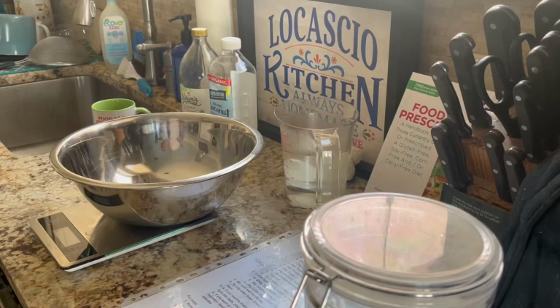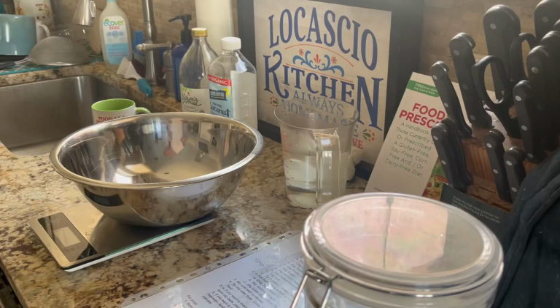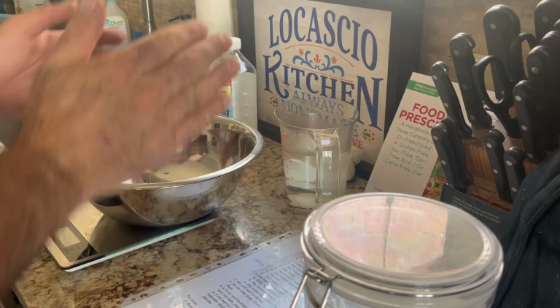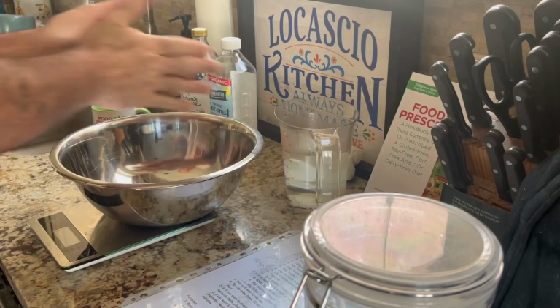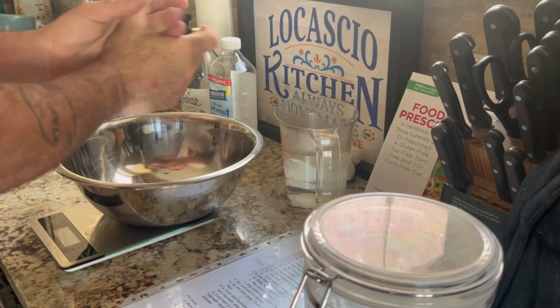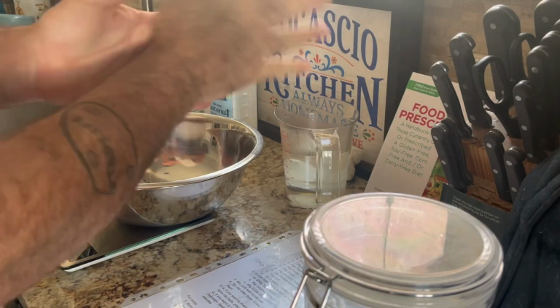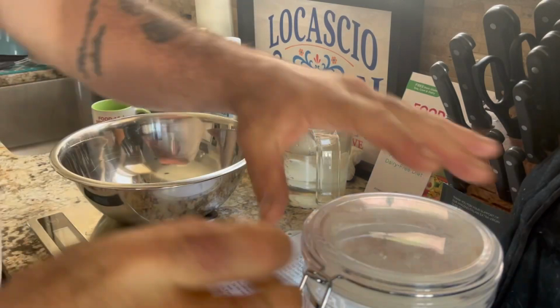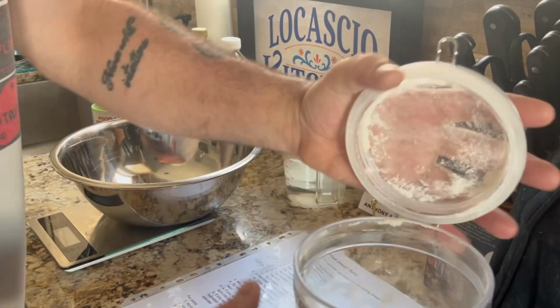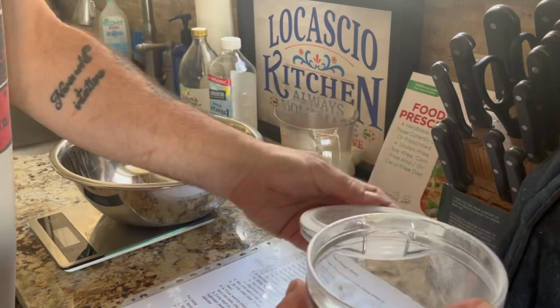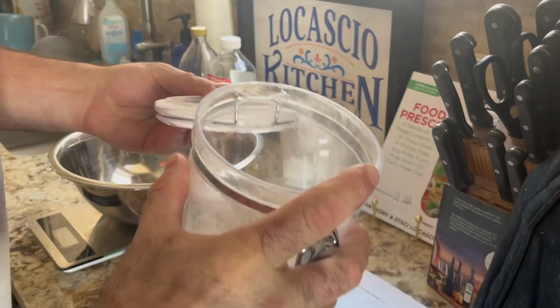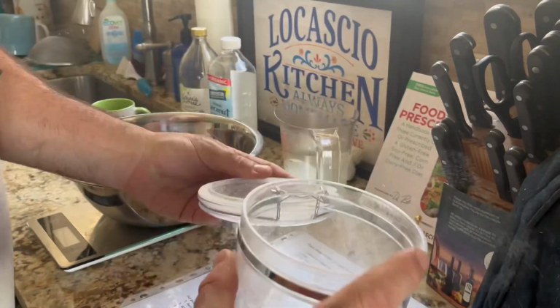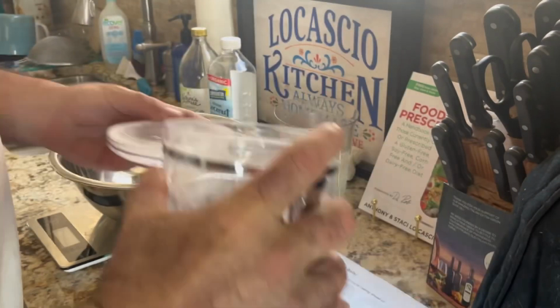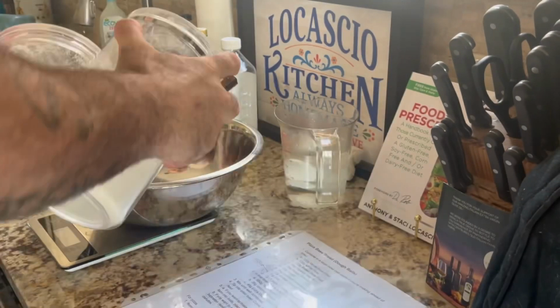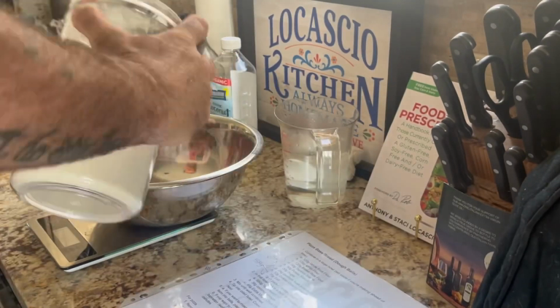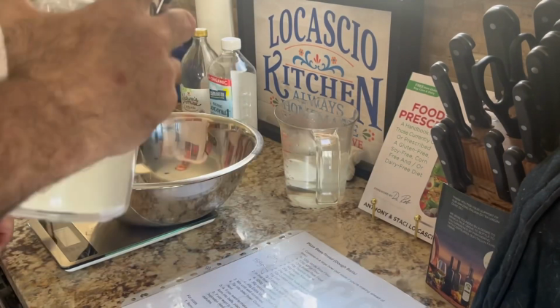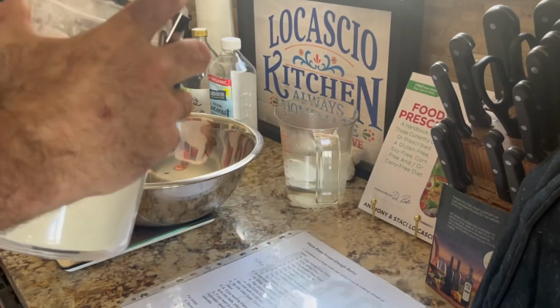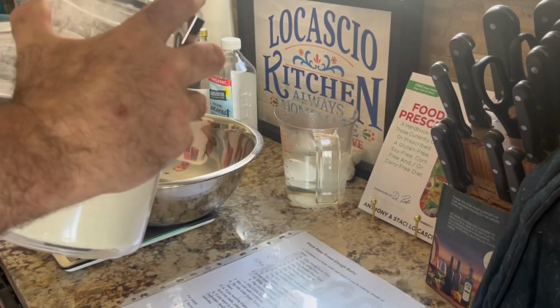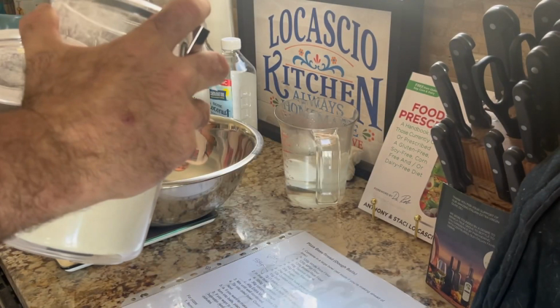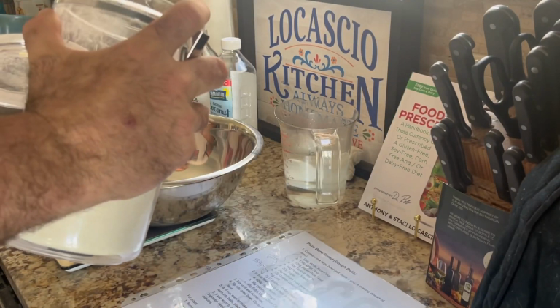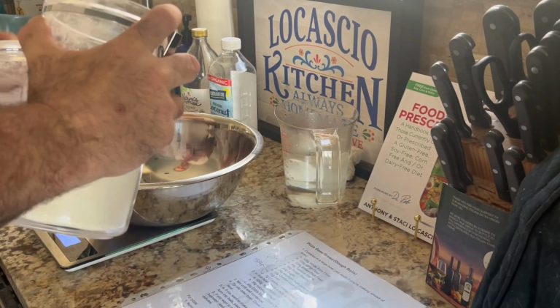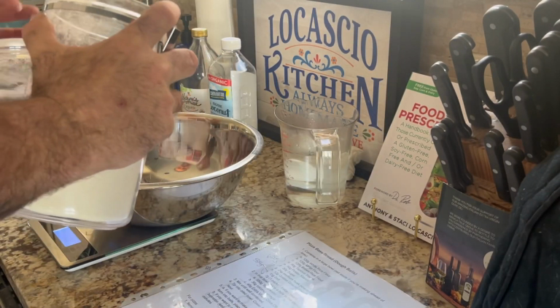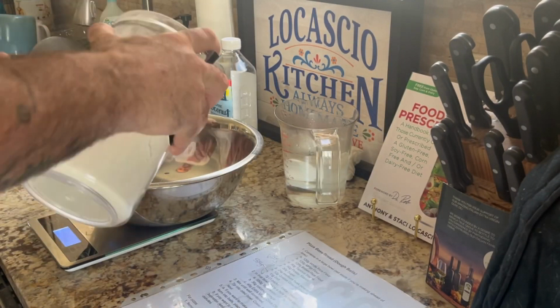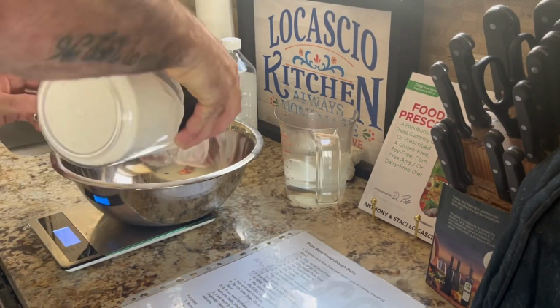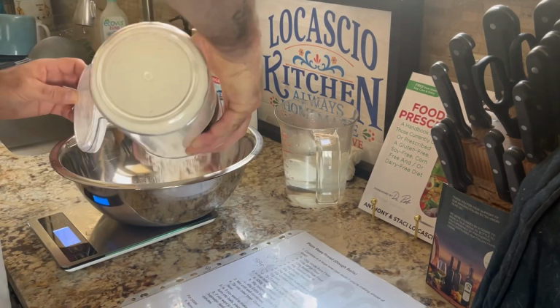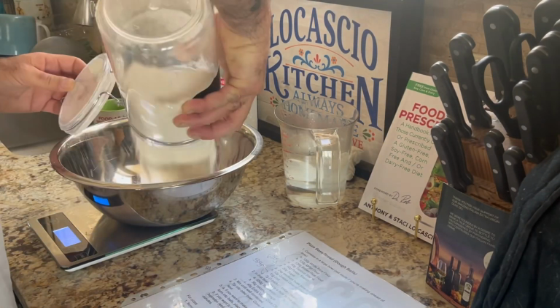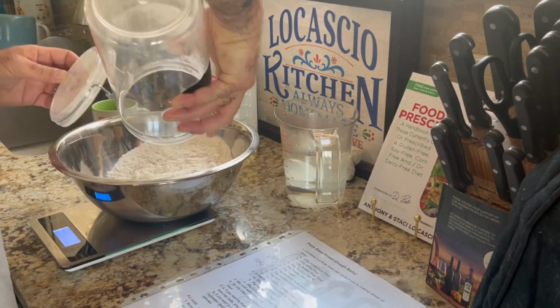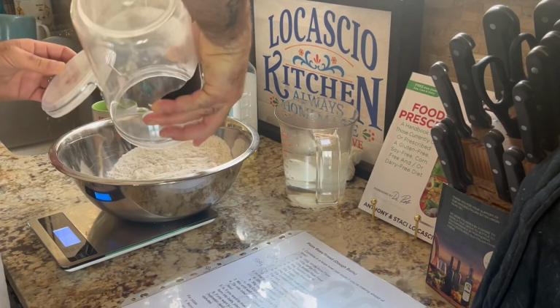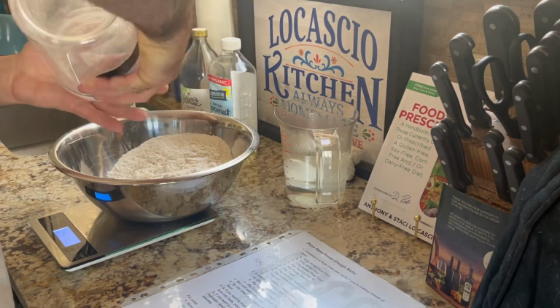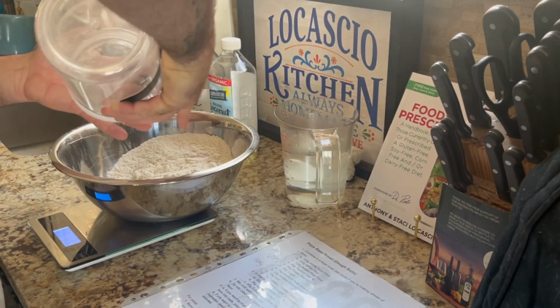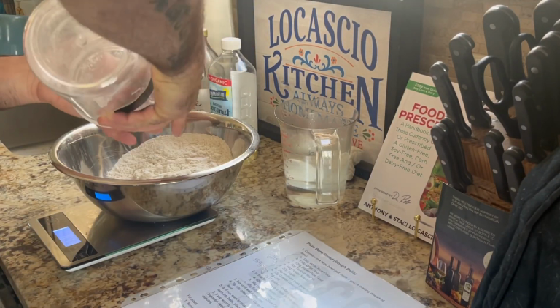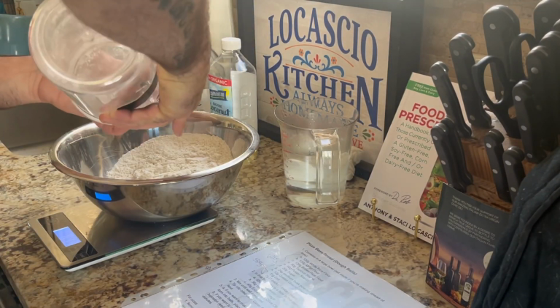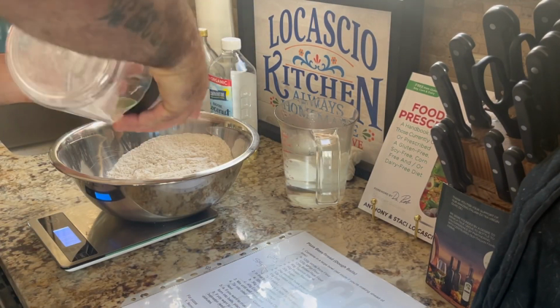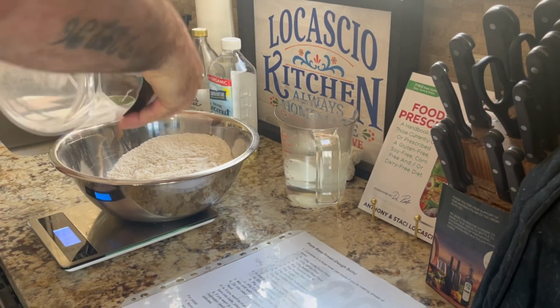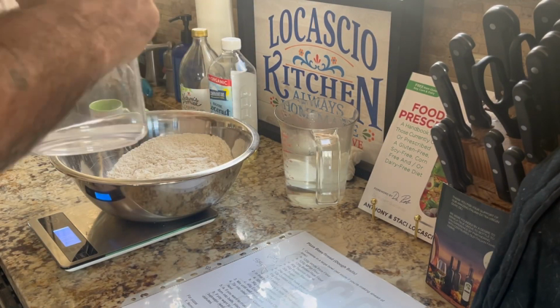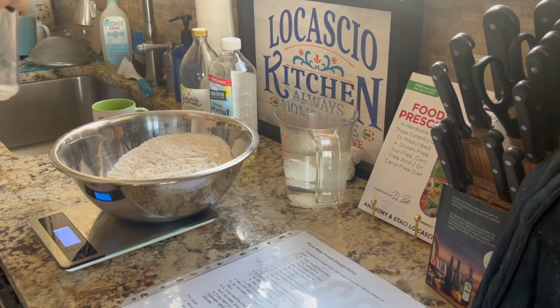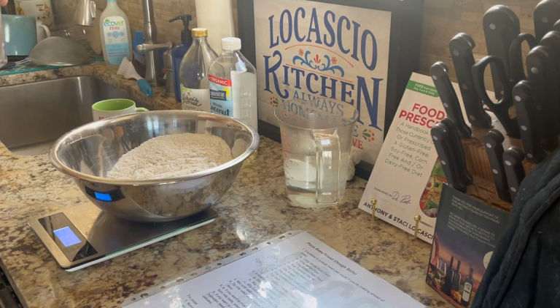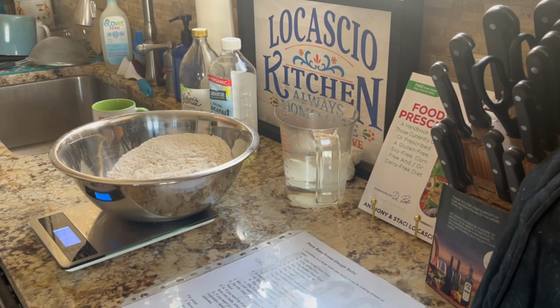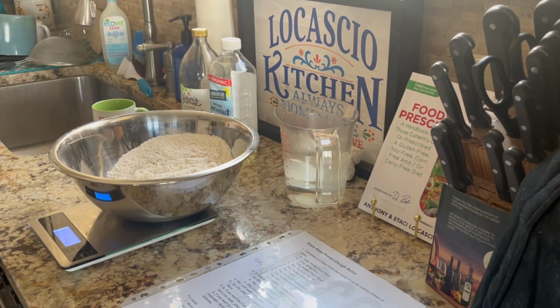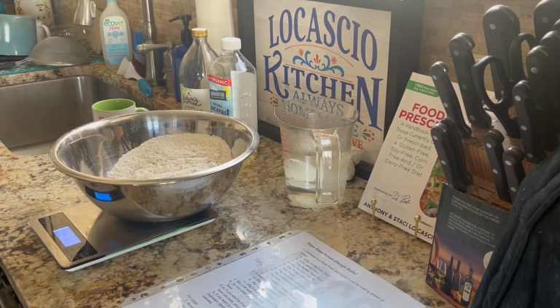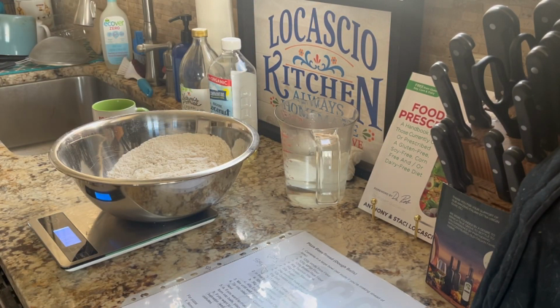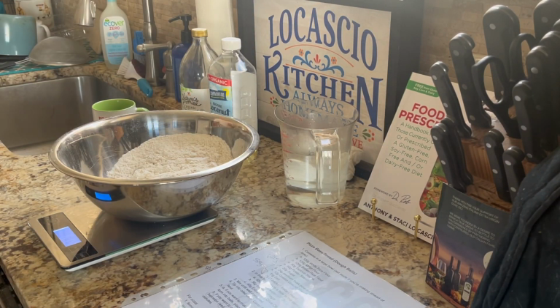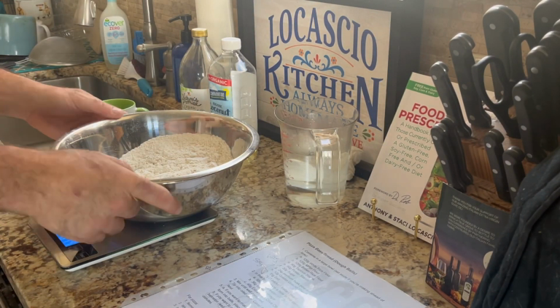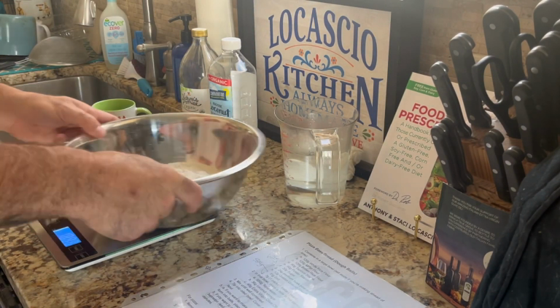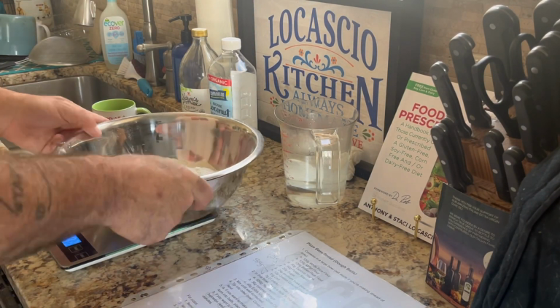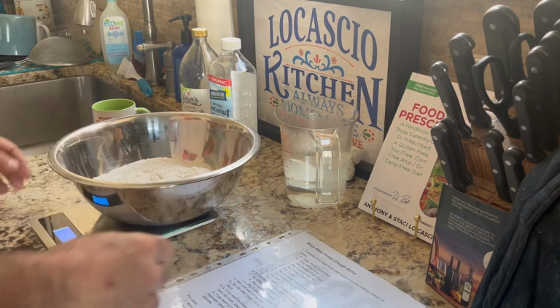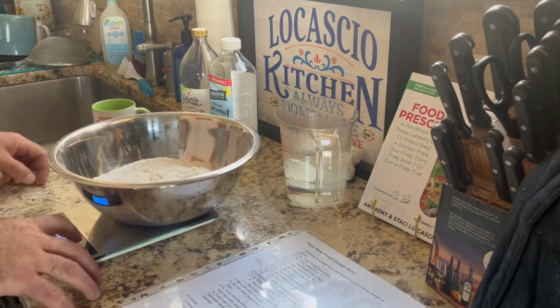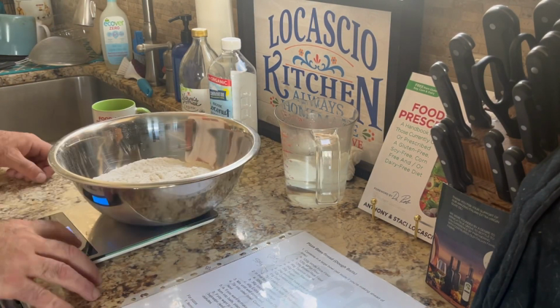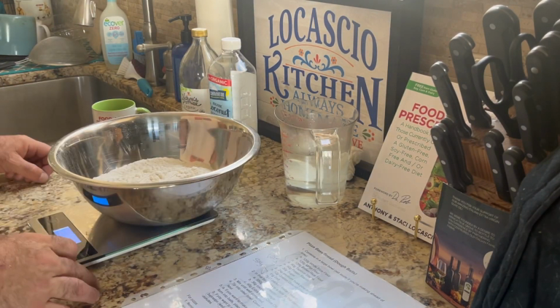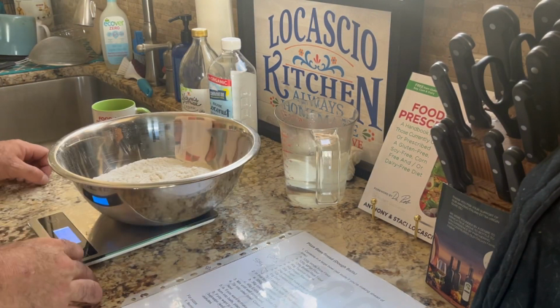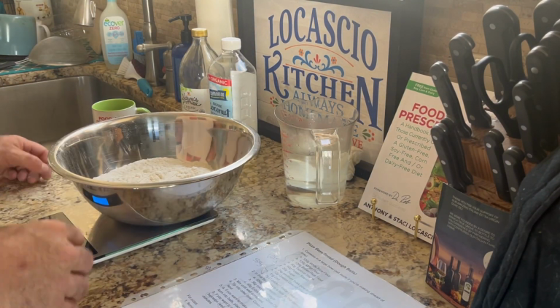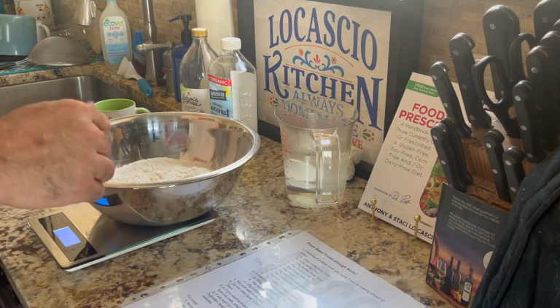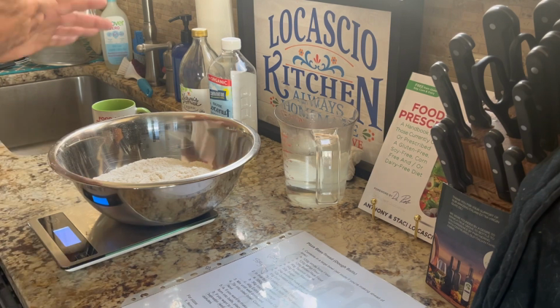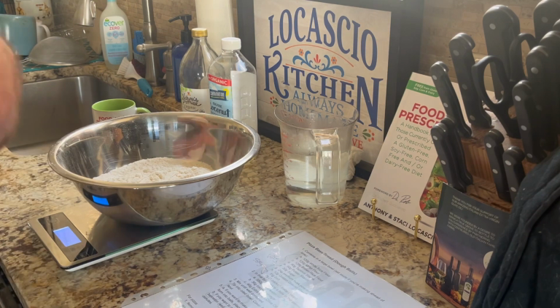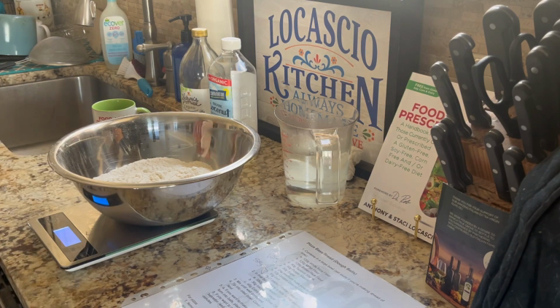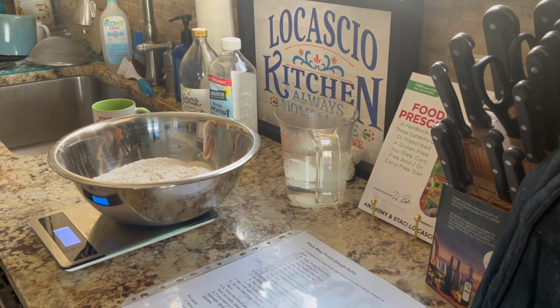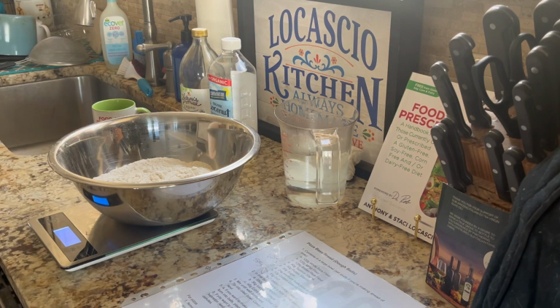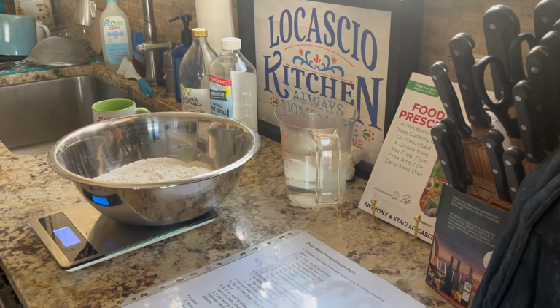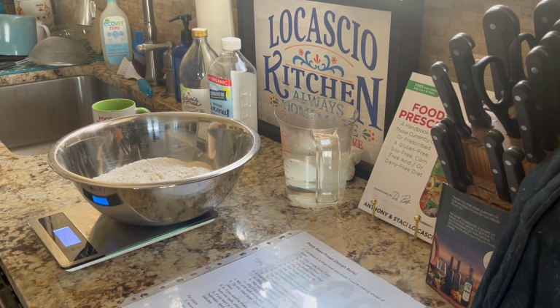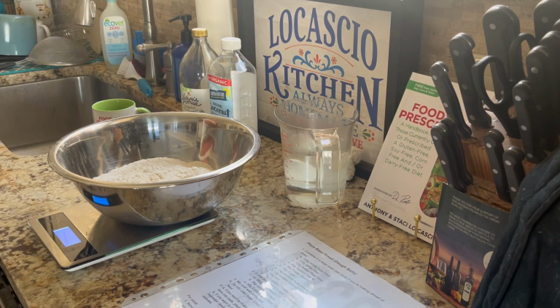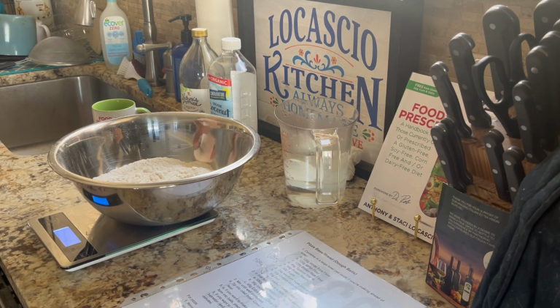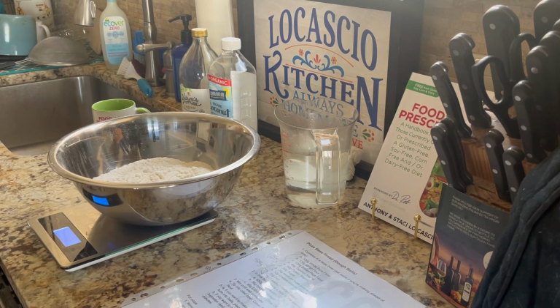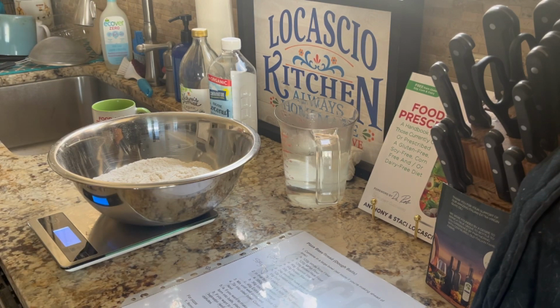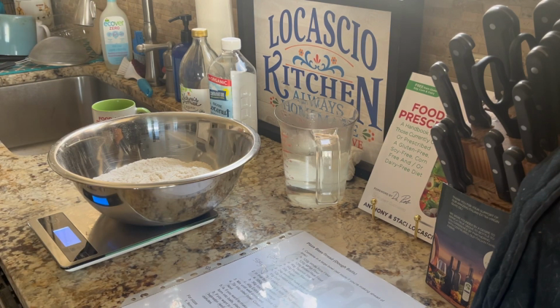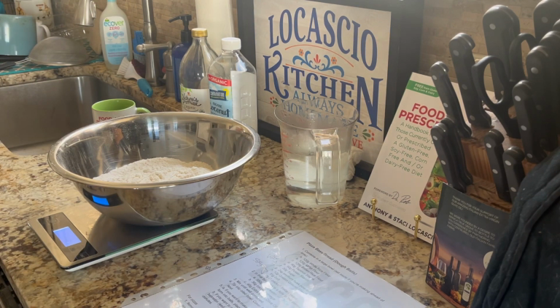Hello there, warriors. My name is Anthony Locascio. I am a famous tap dancer who changed his food to change his life.